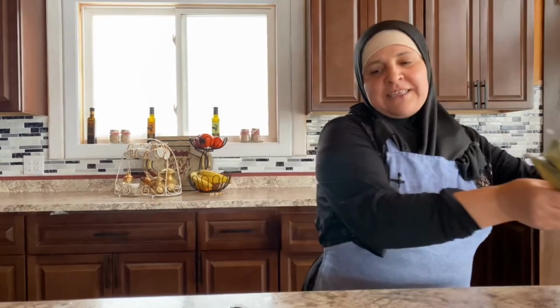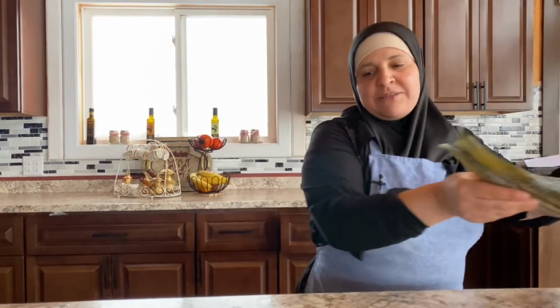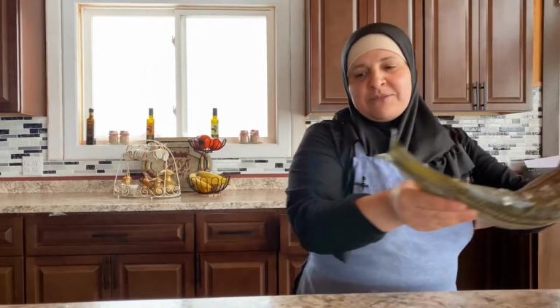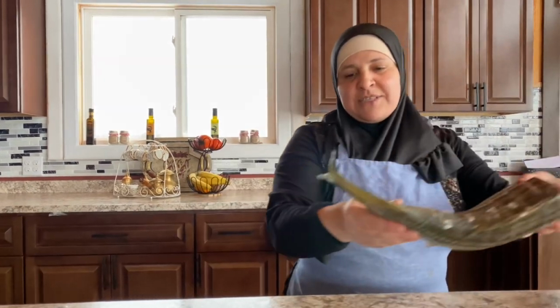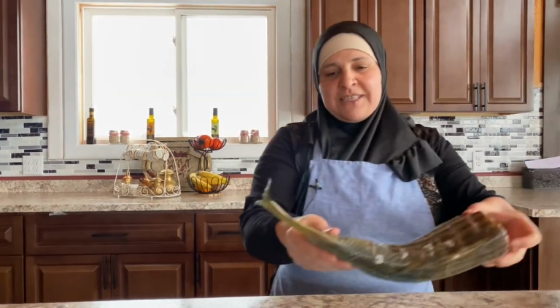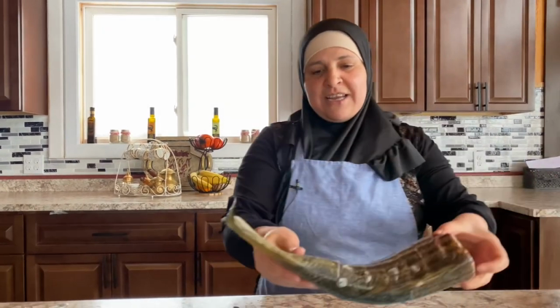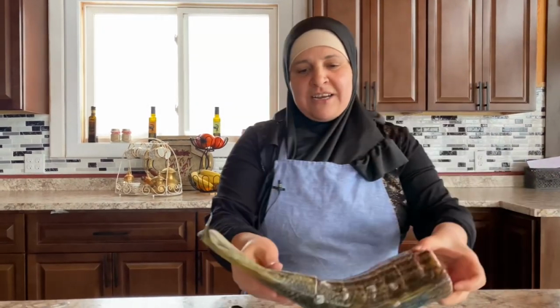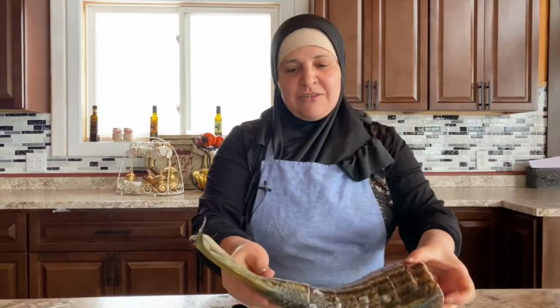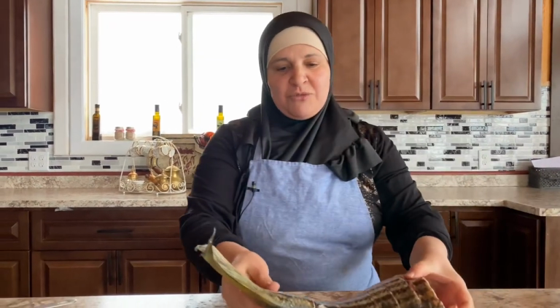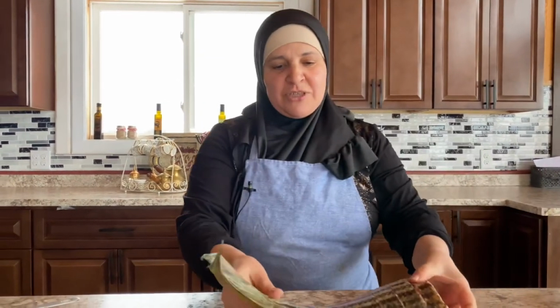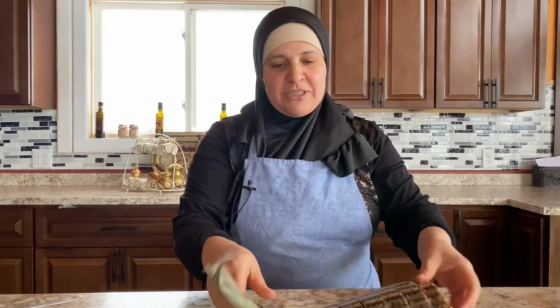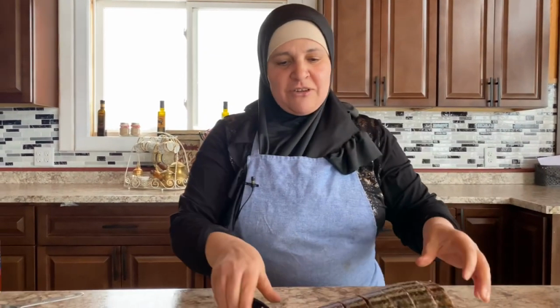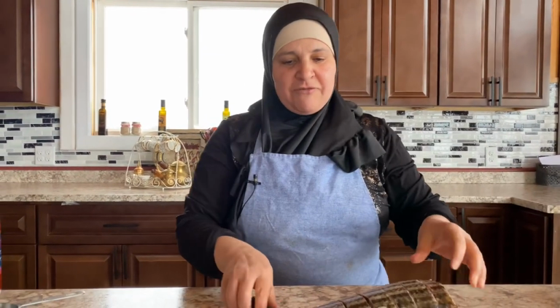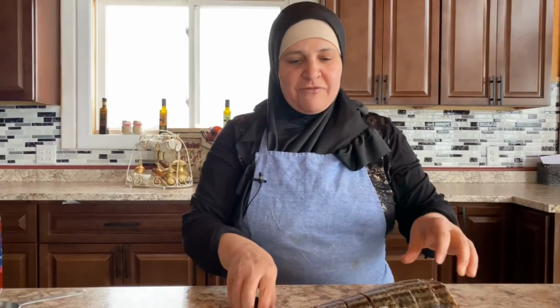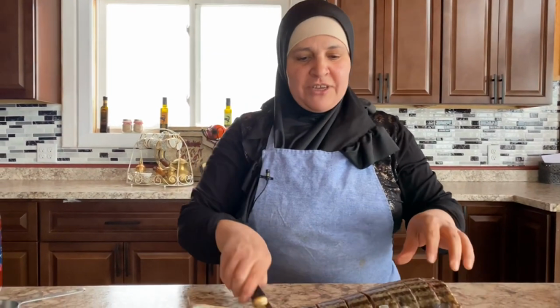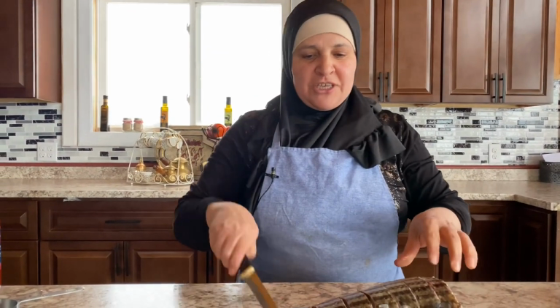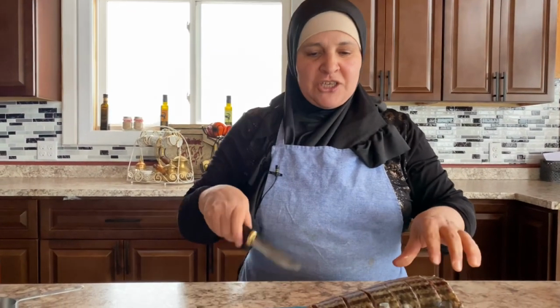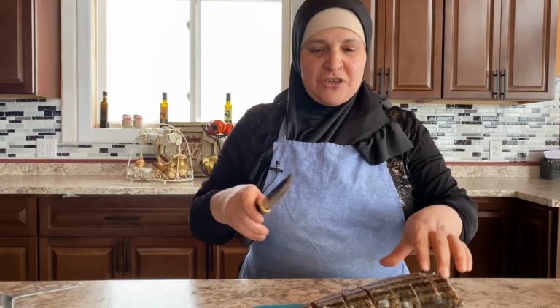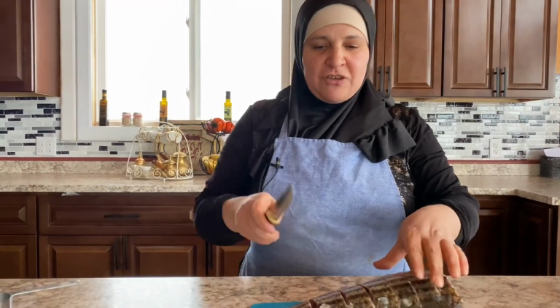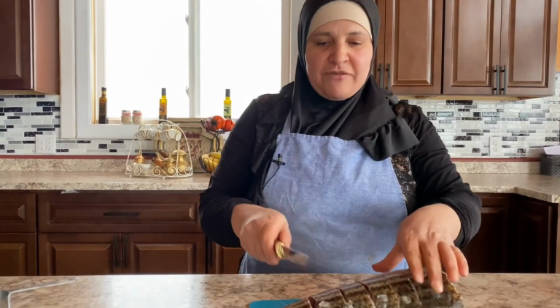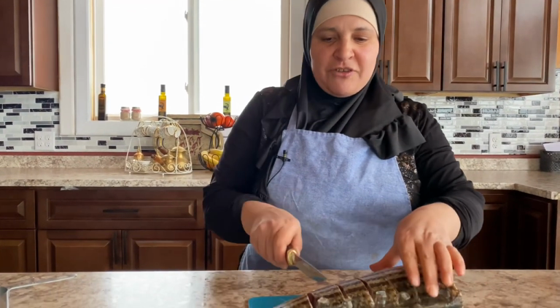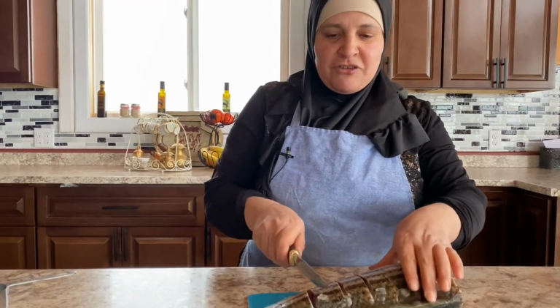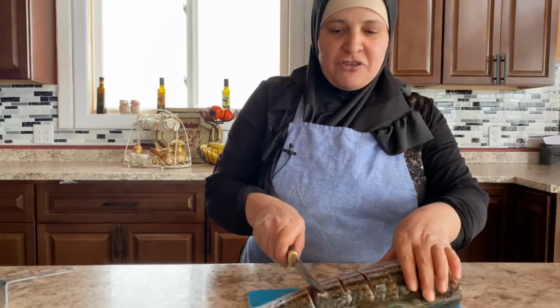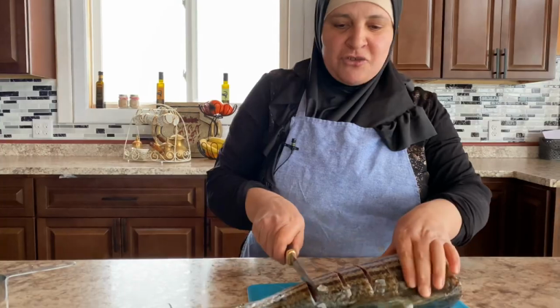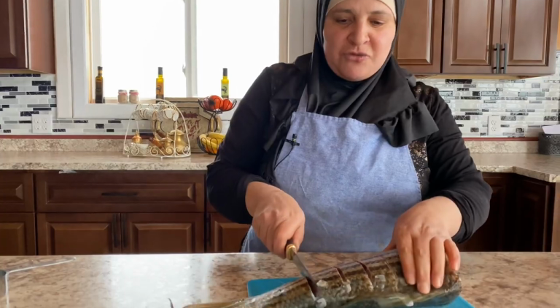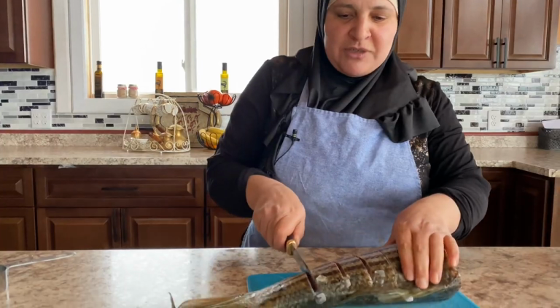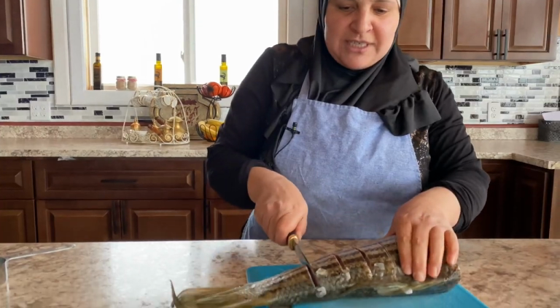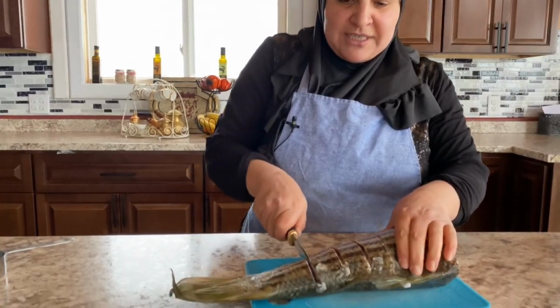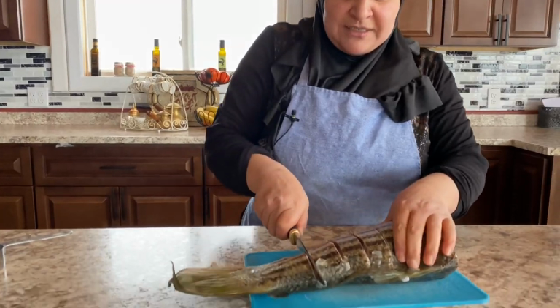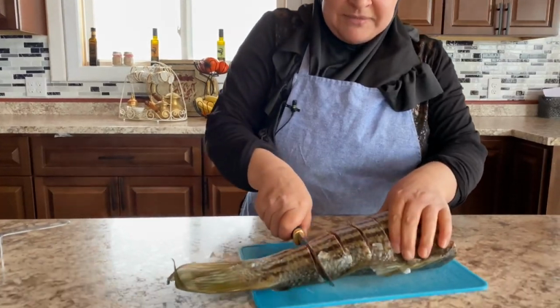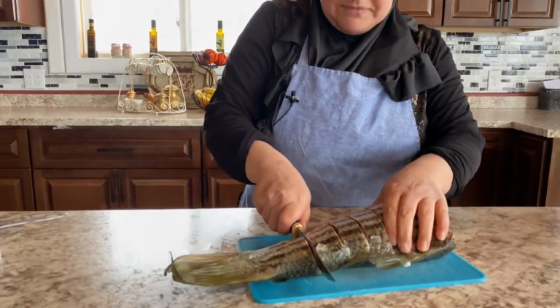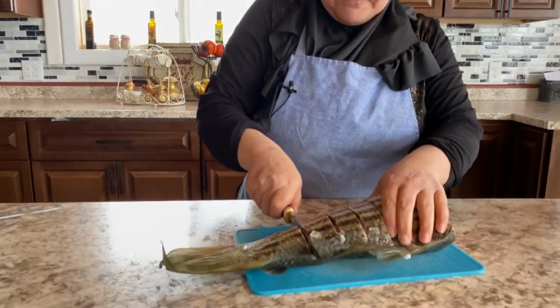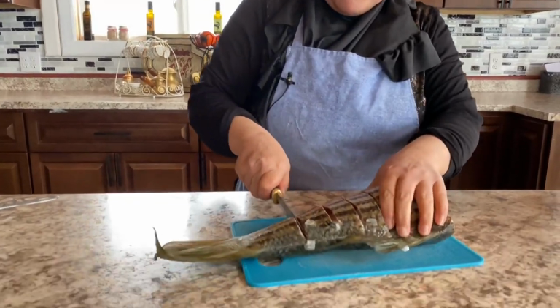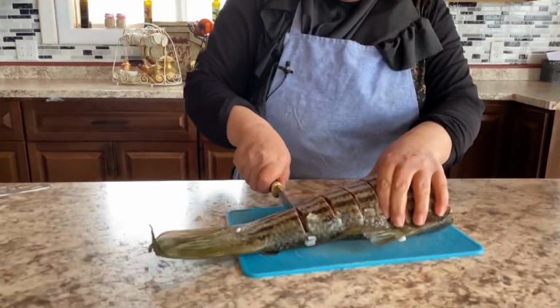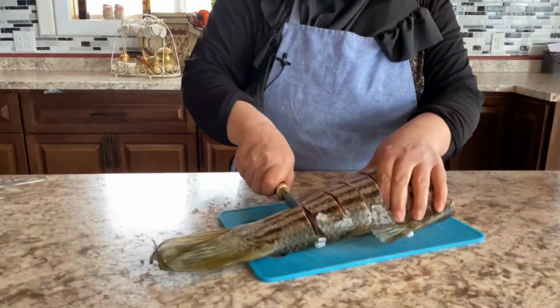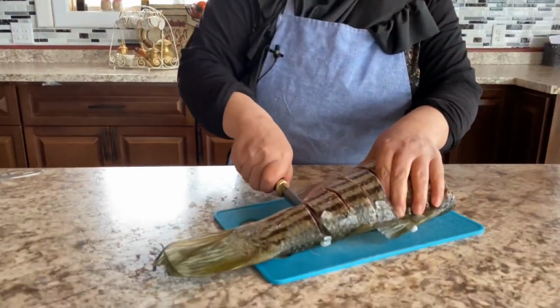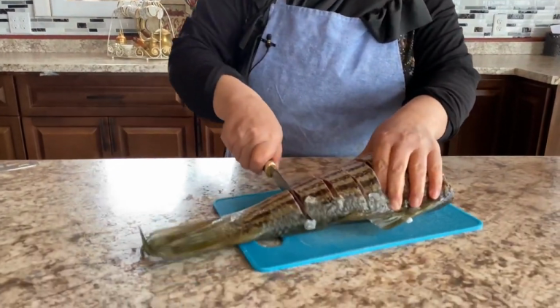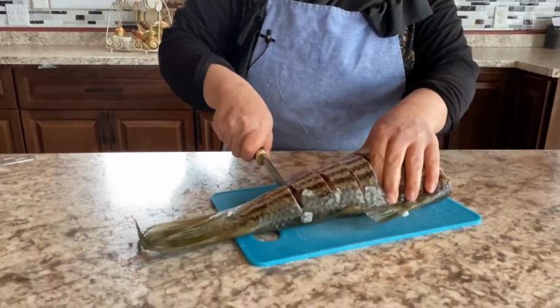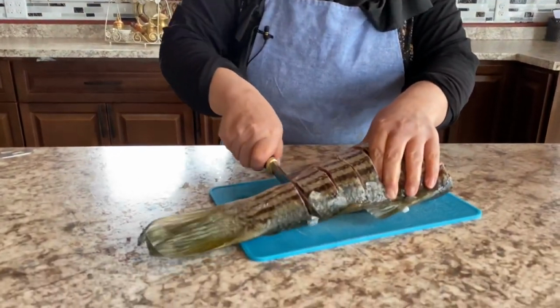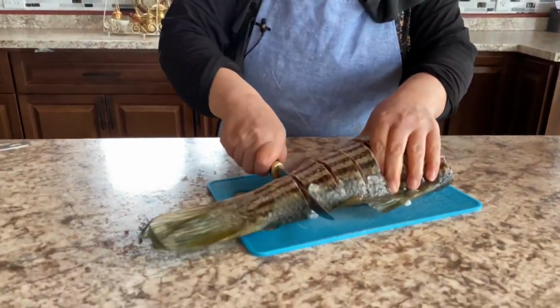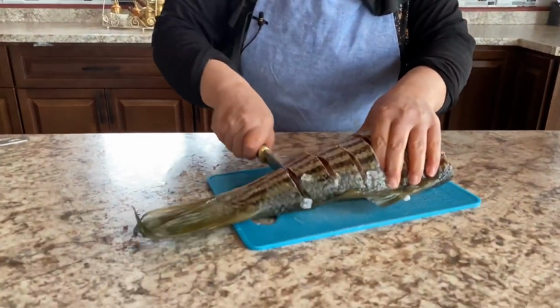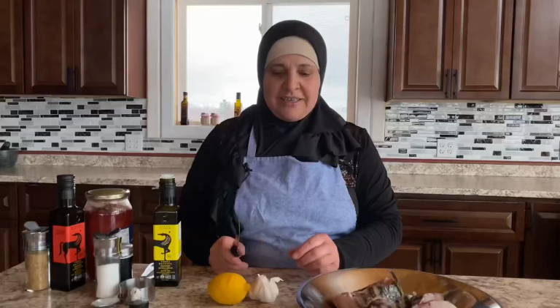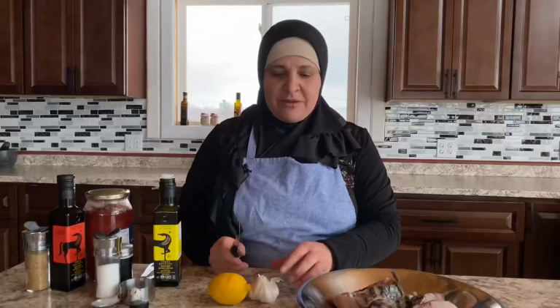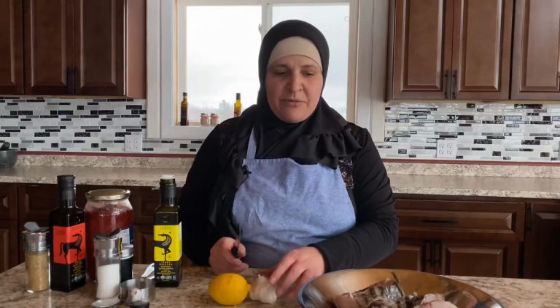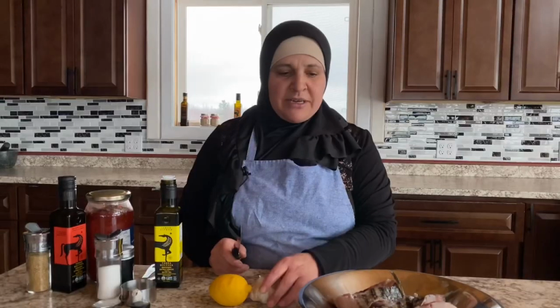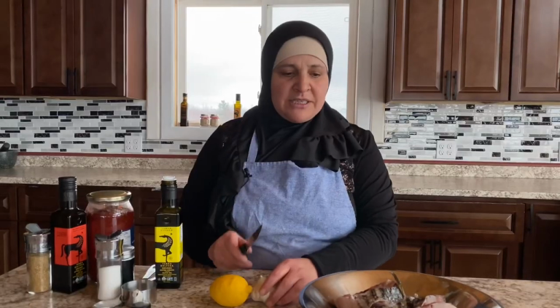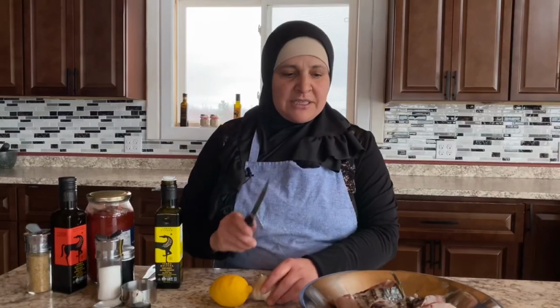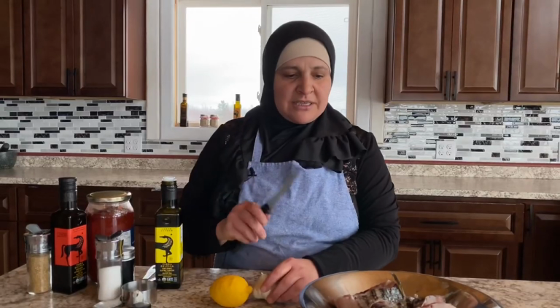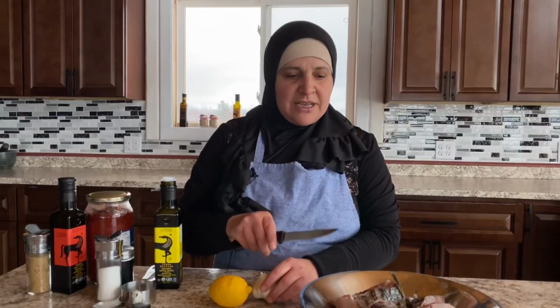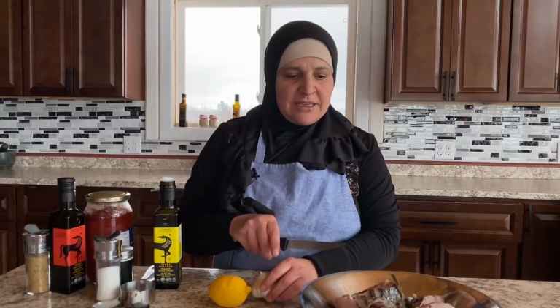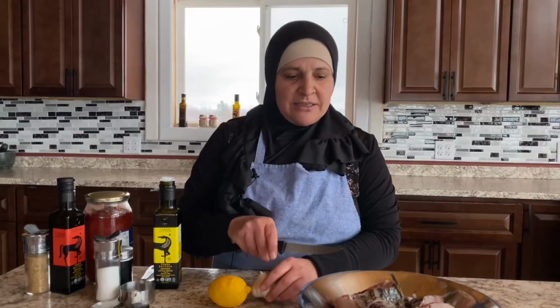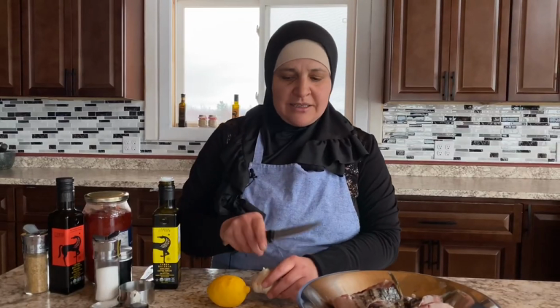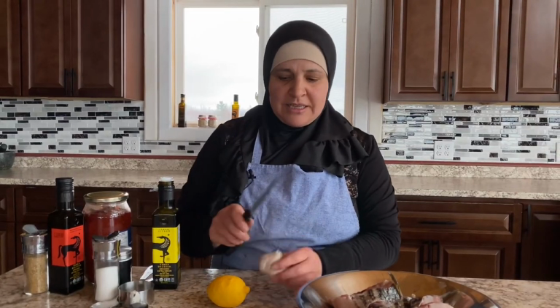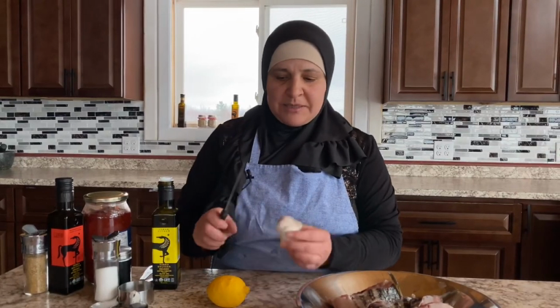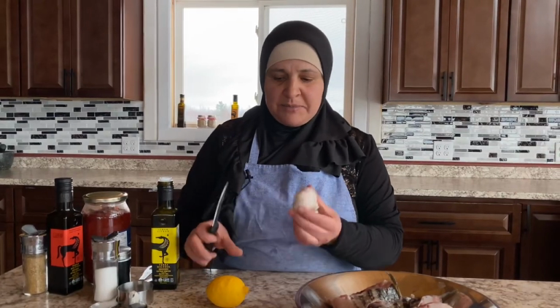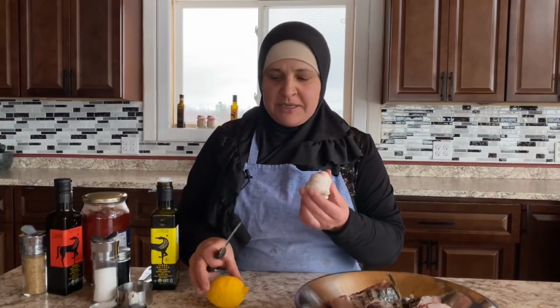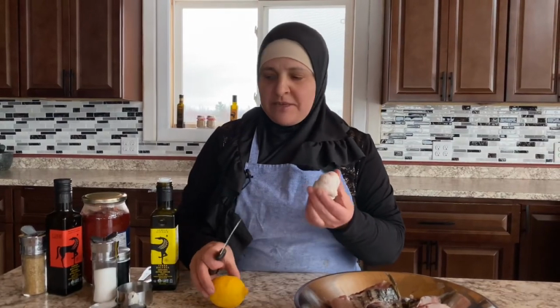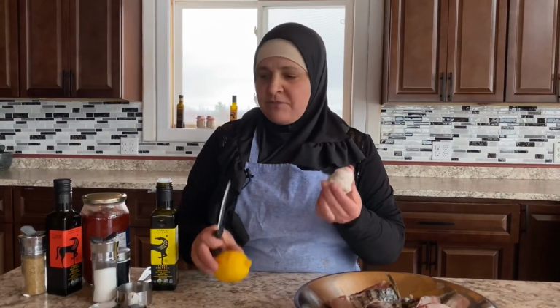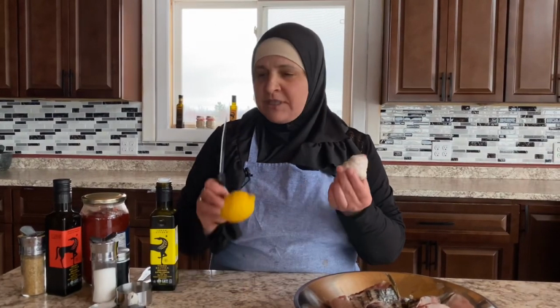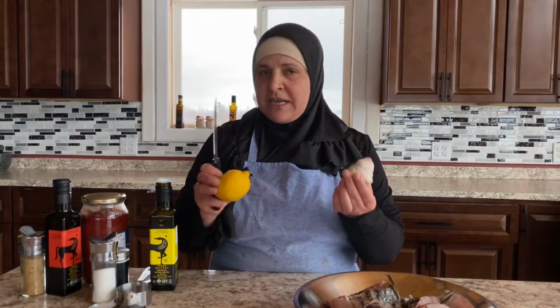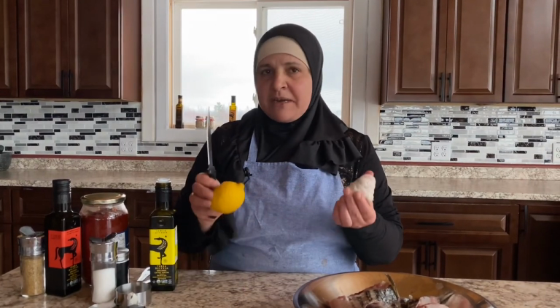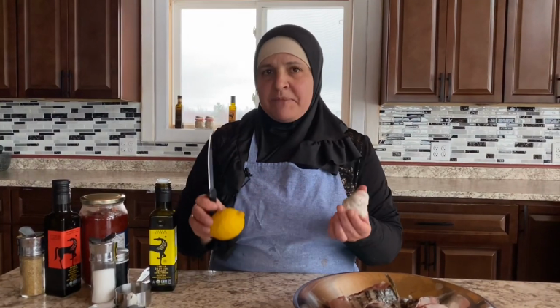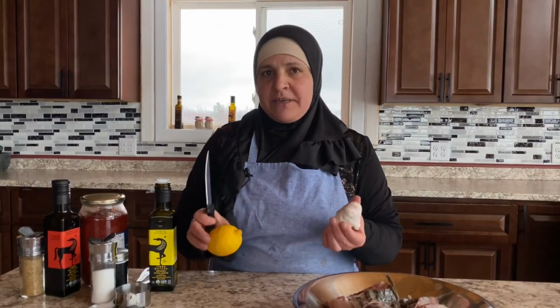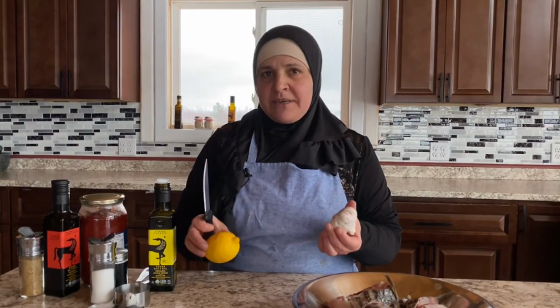Start with your fish of your choice. Now when it's cut, let's begin with our marinade.